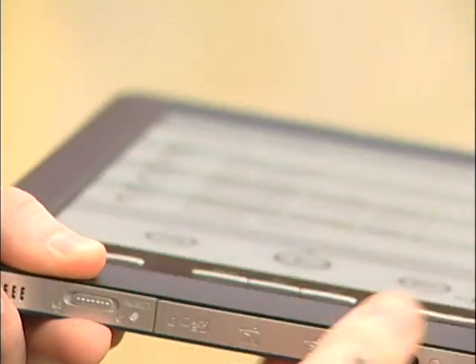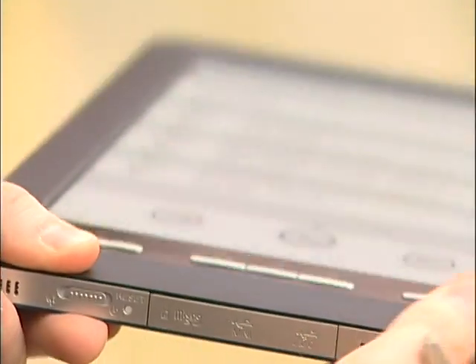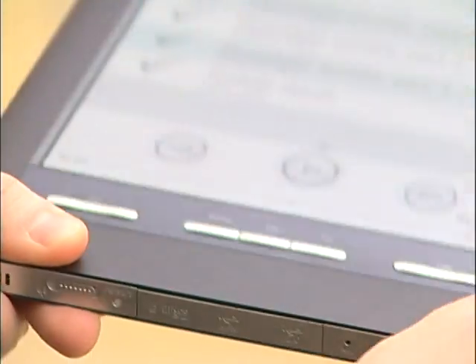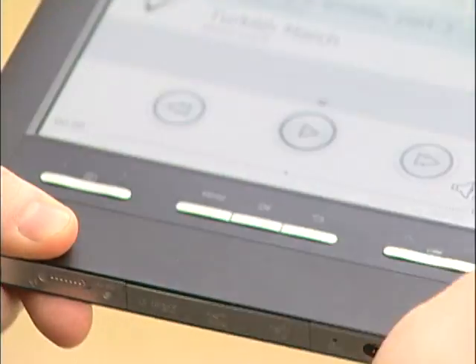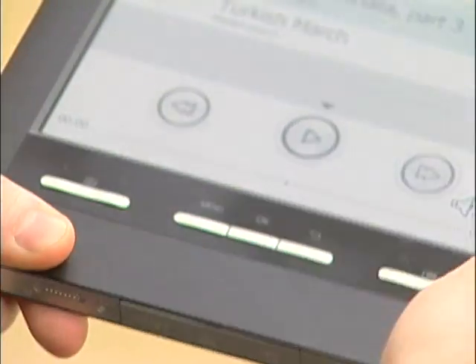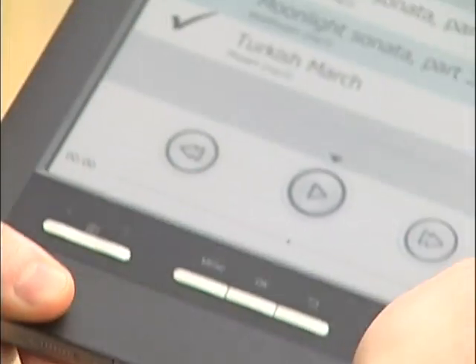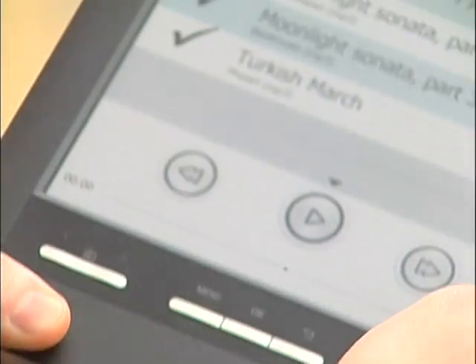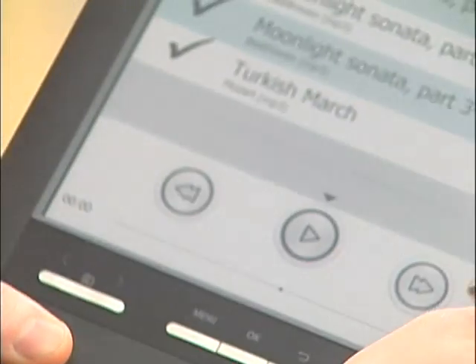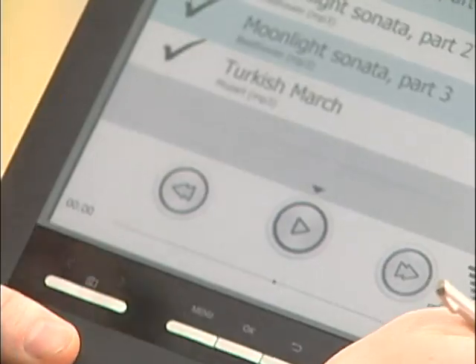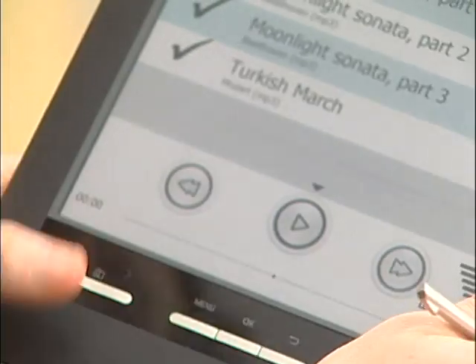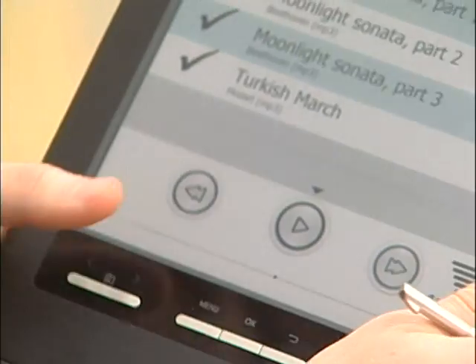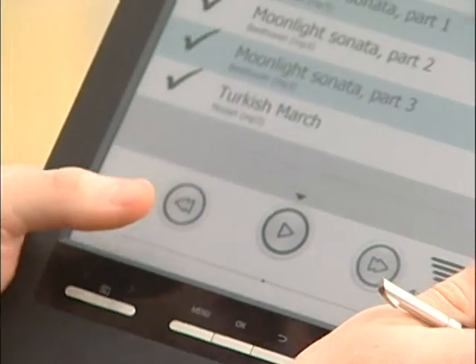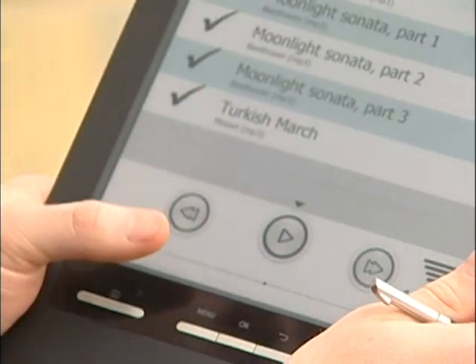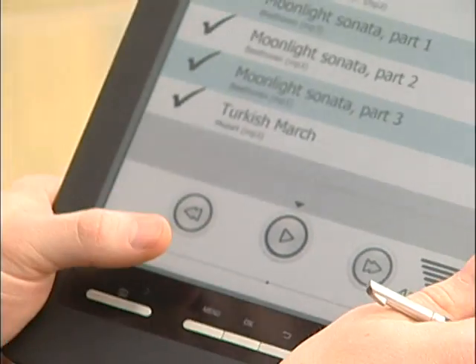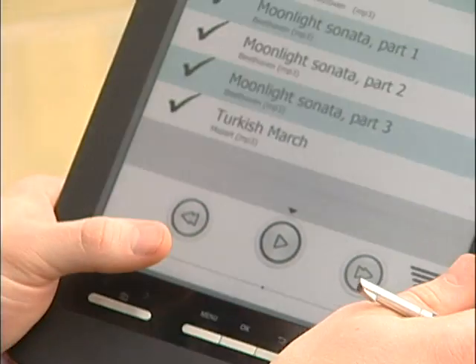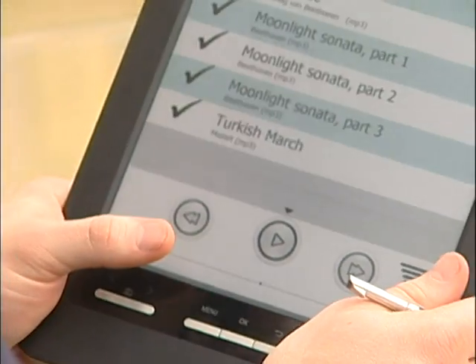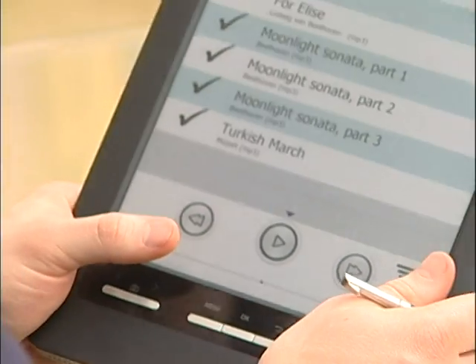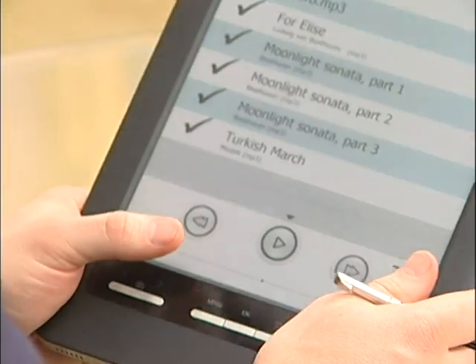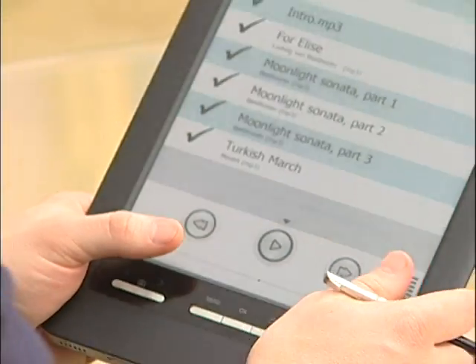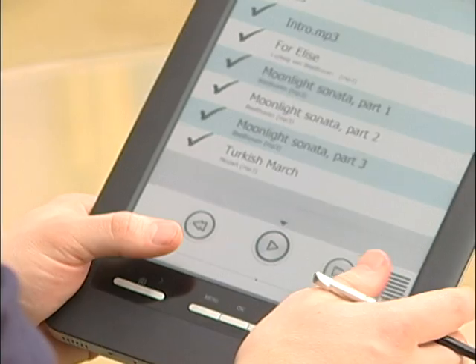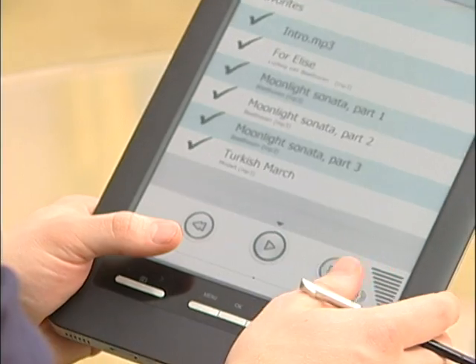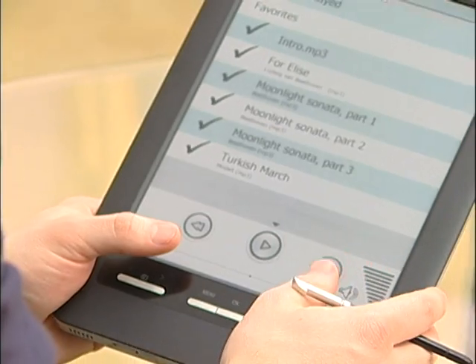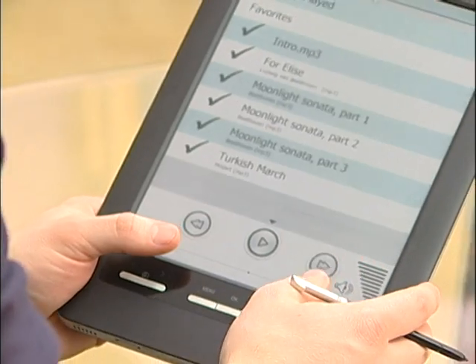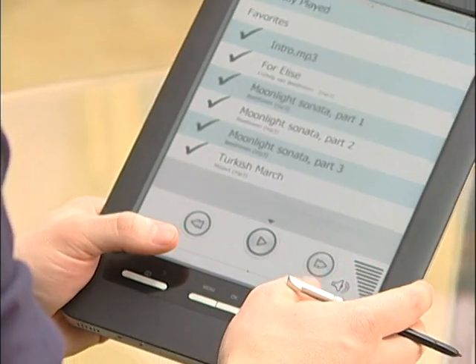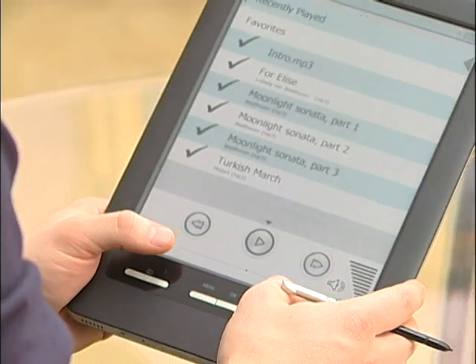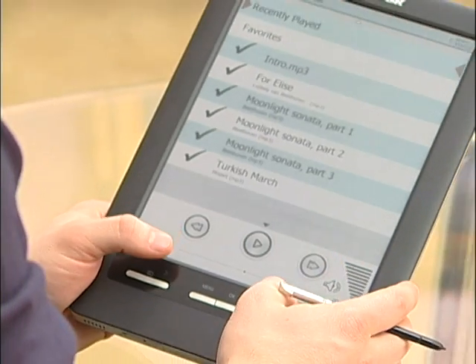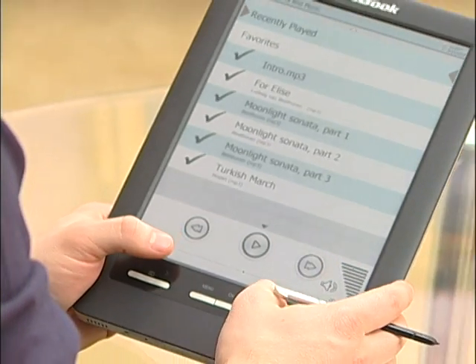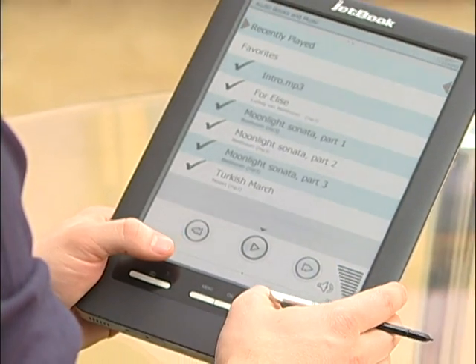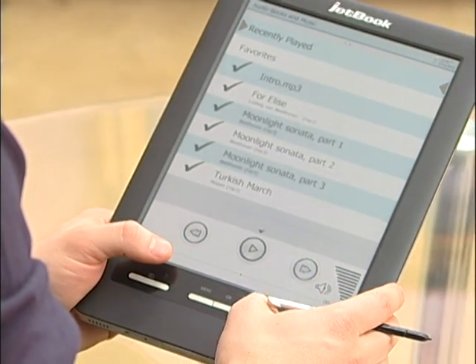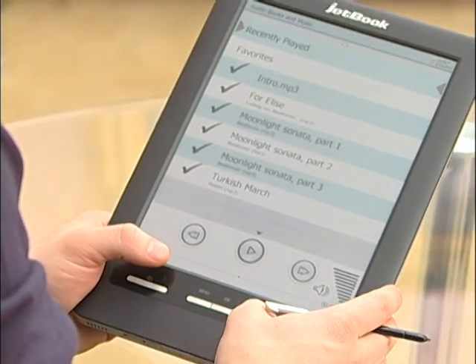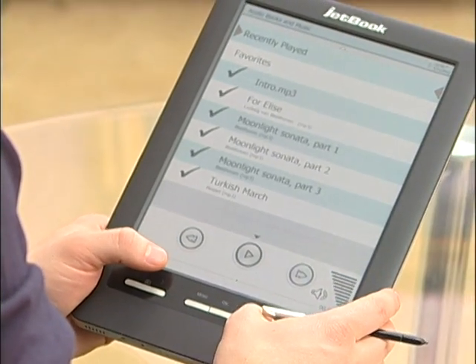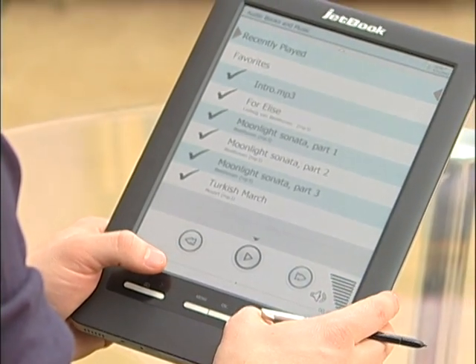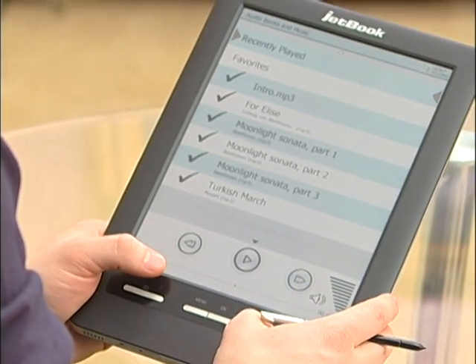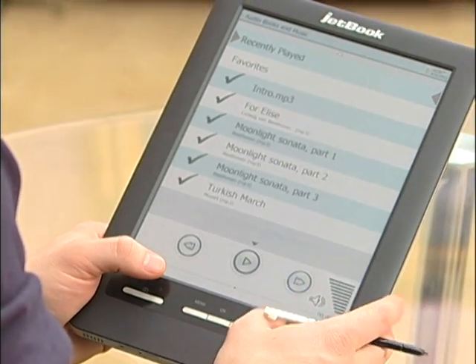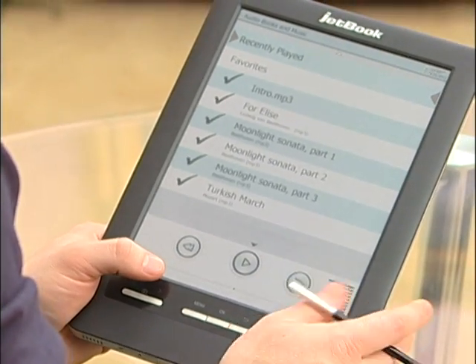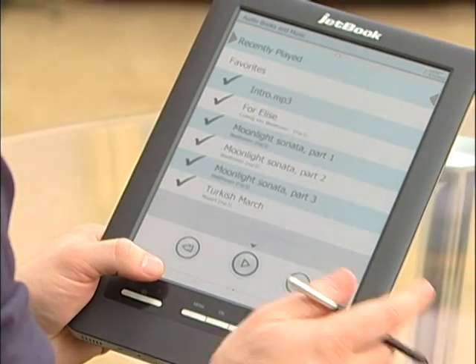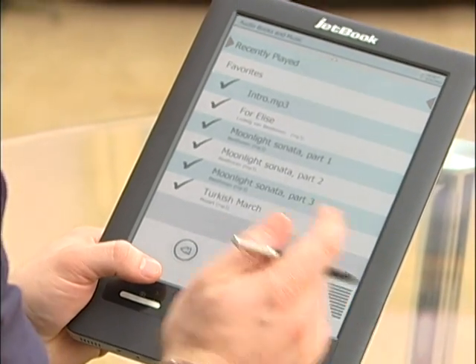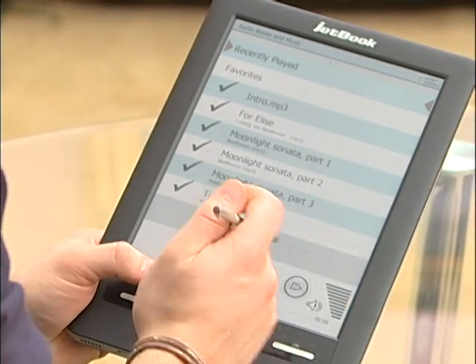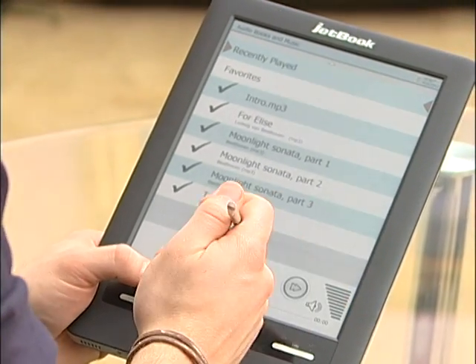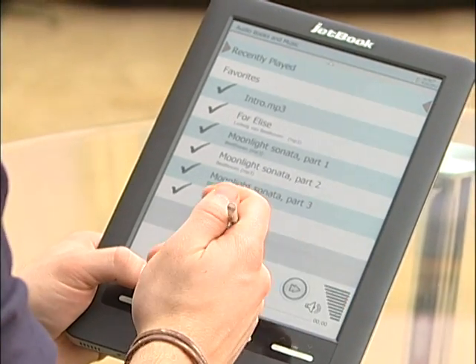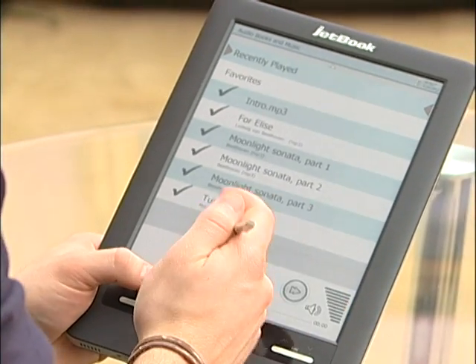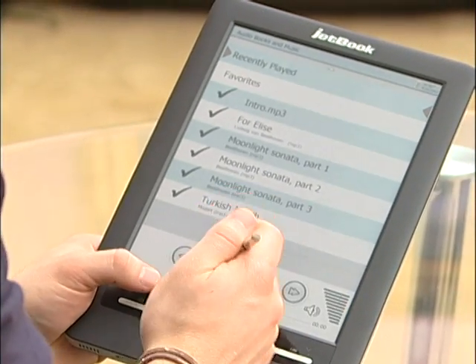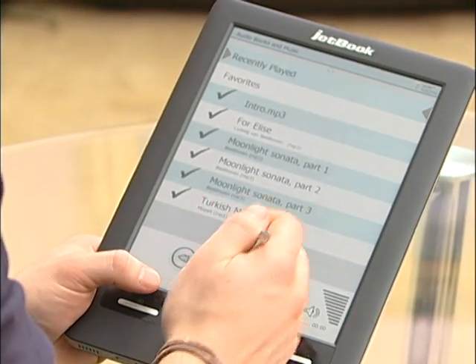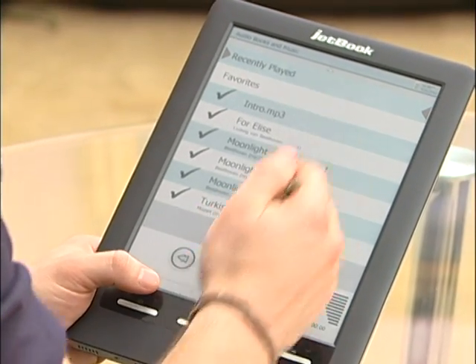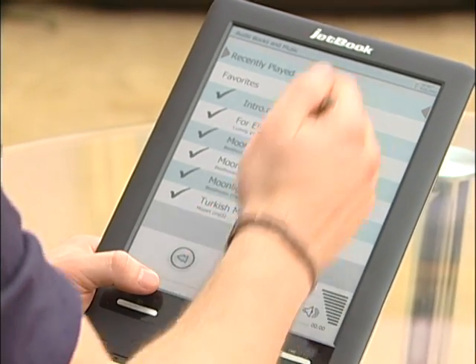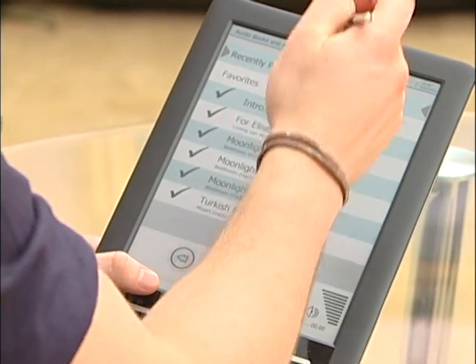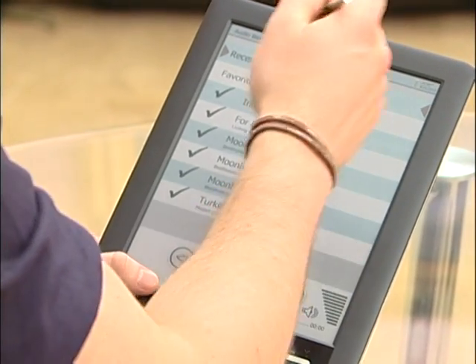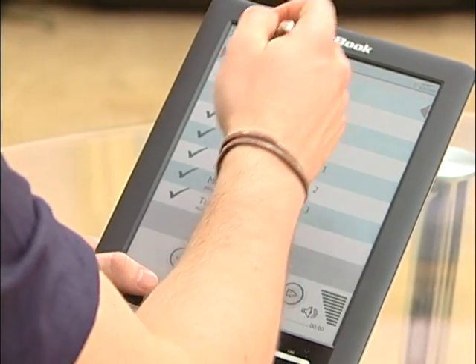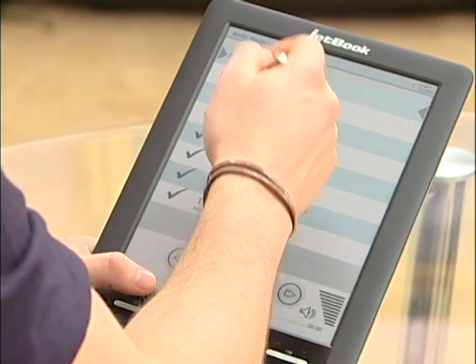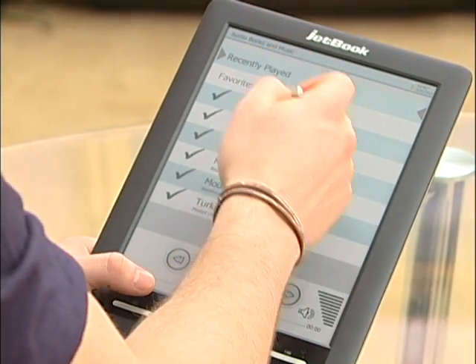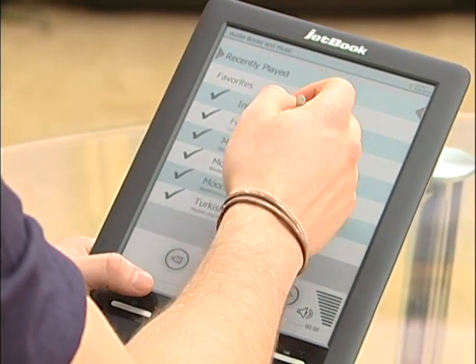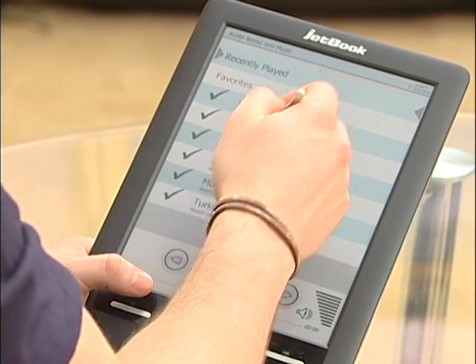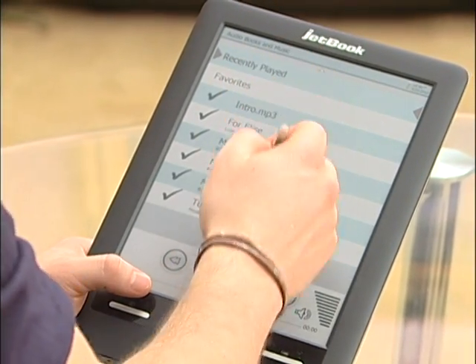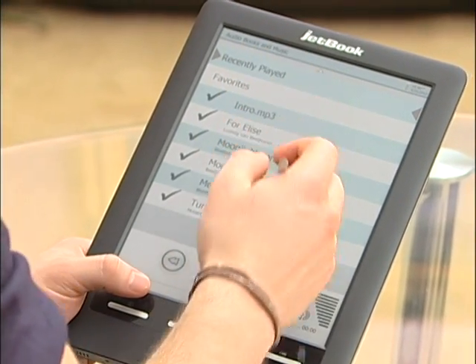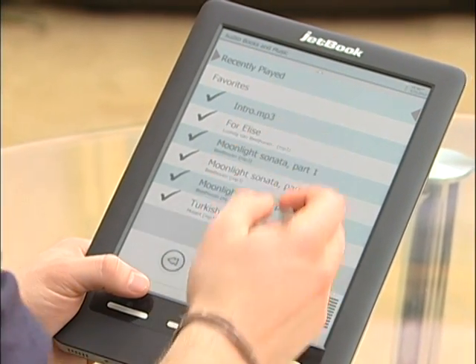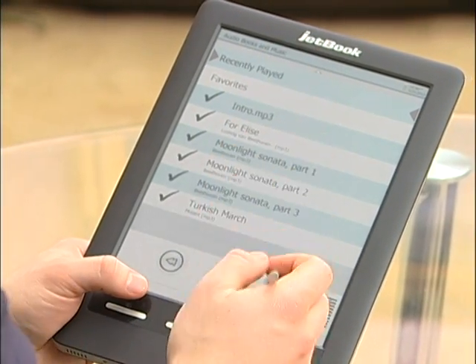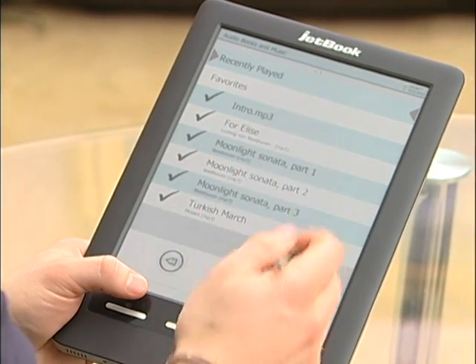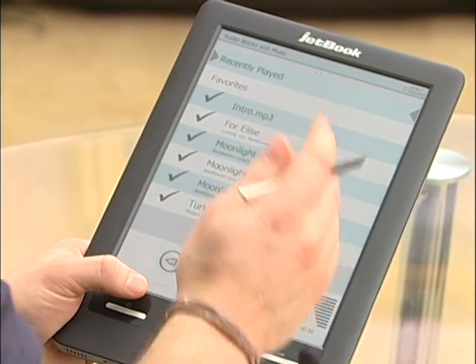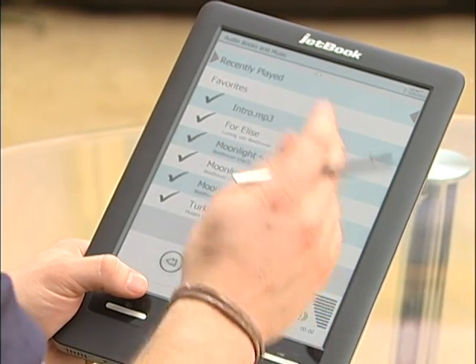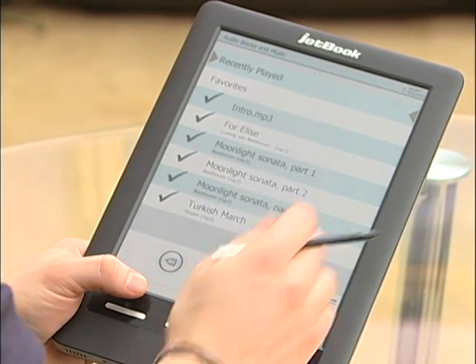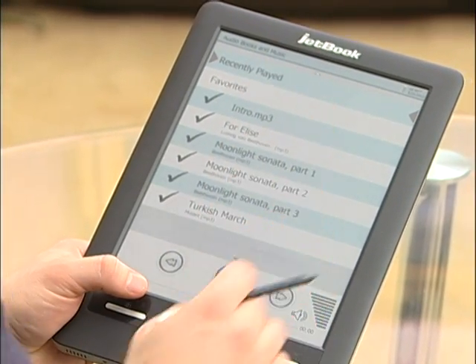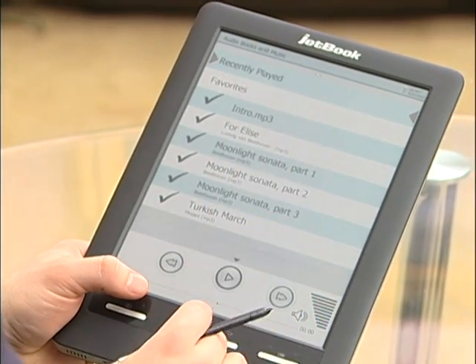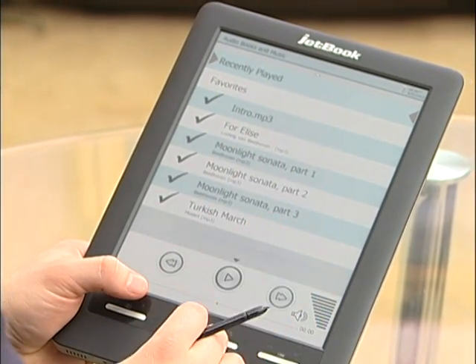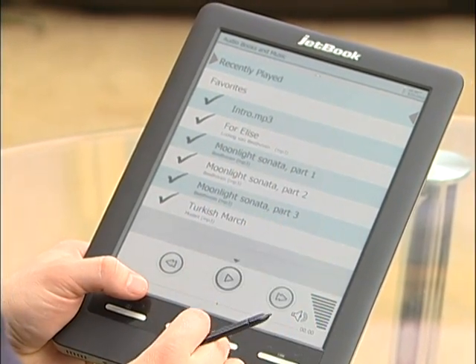This is the main menu for how audiobooks and music looks. You just press play or select any song and it'll go to it.